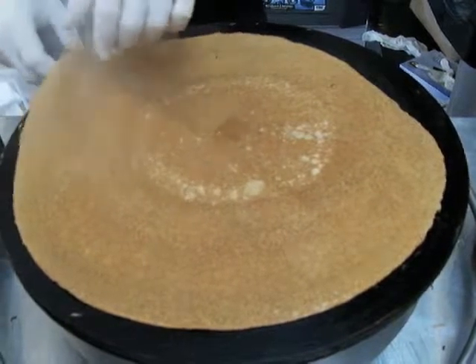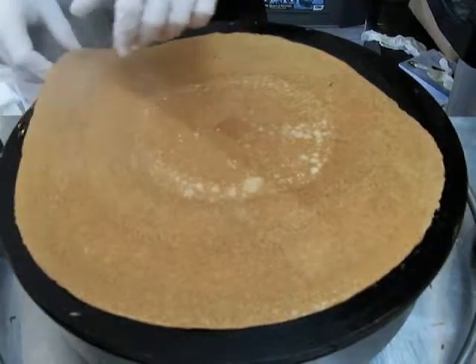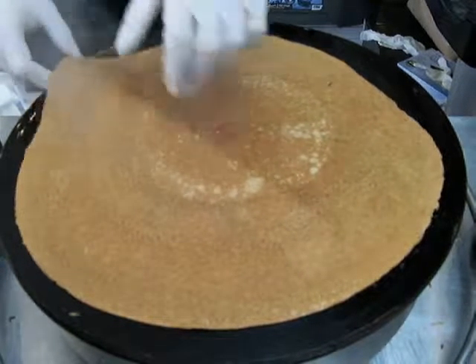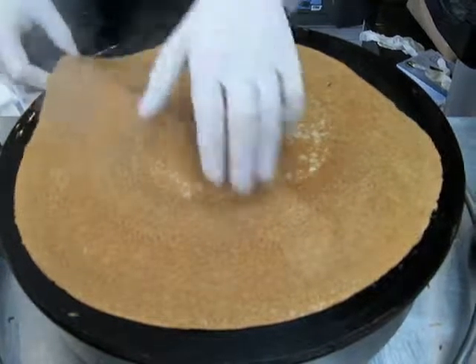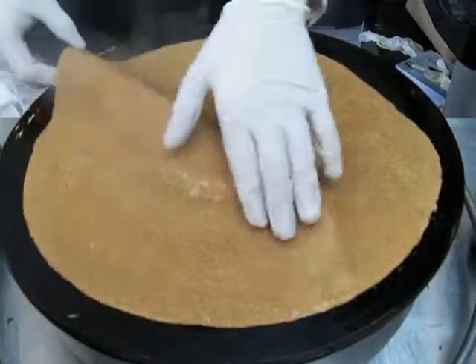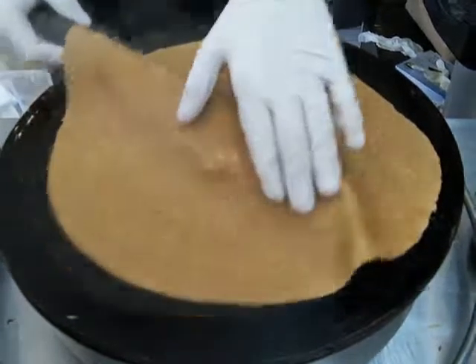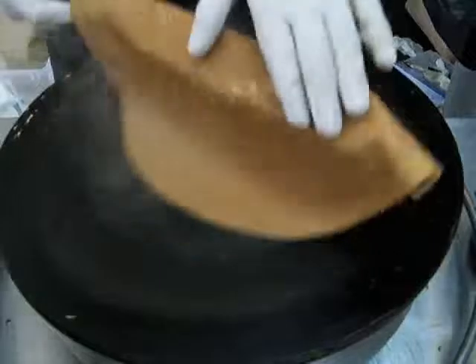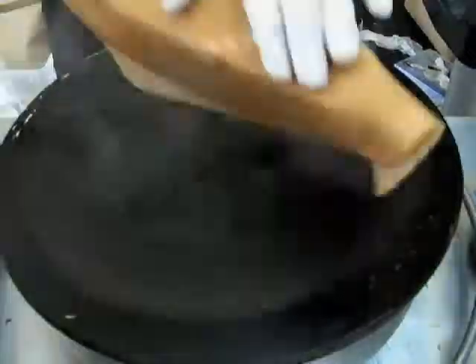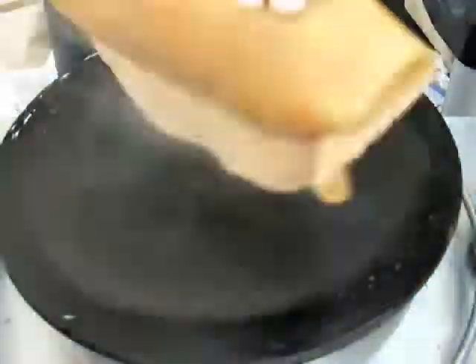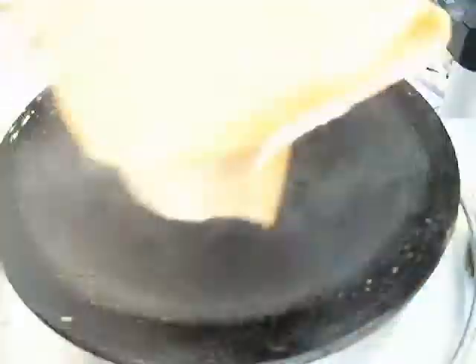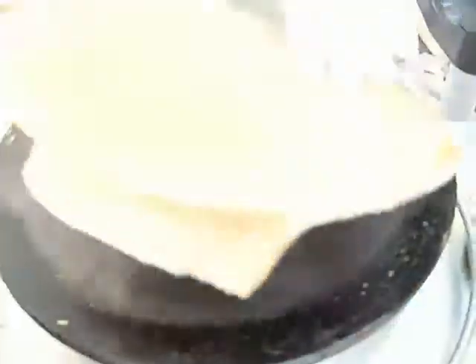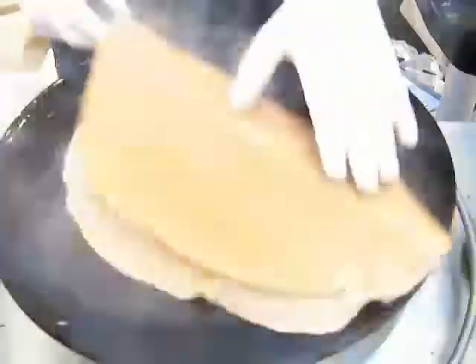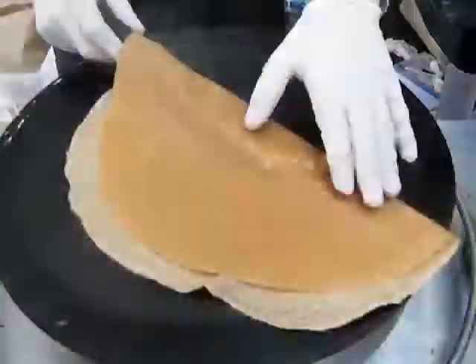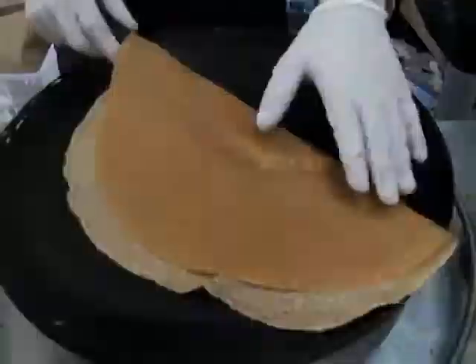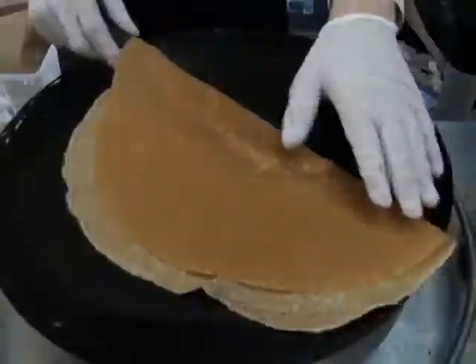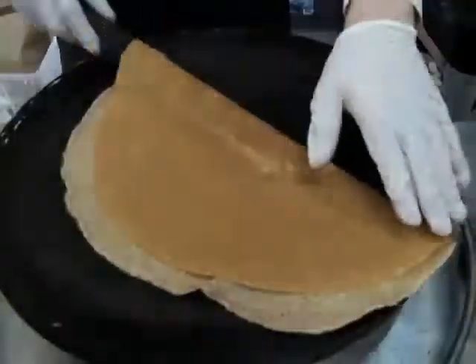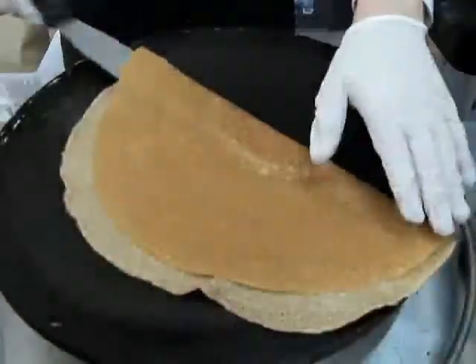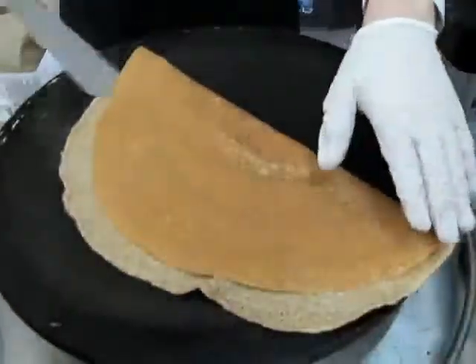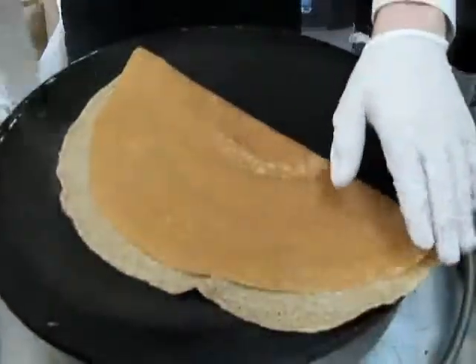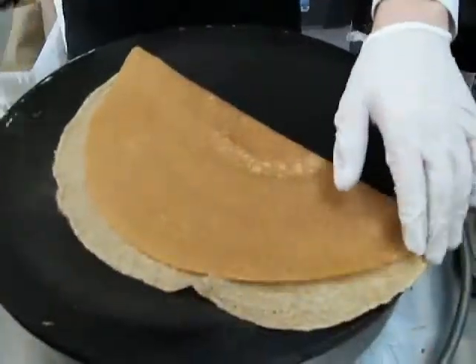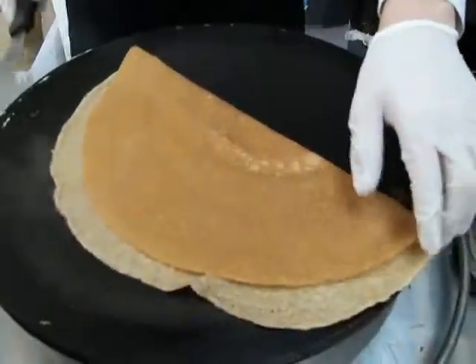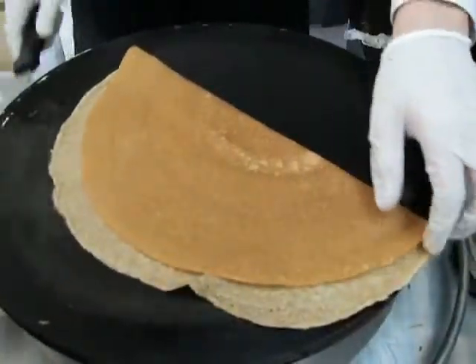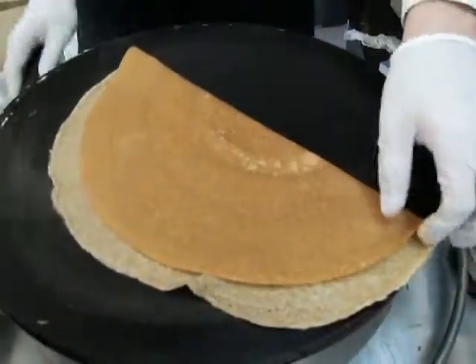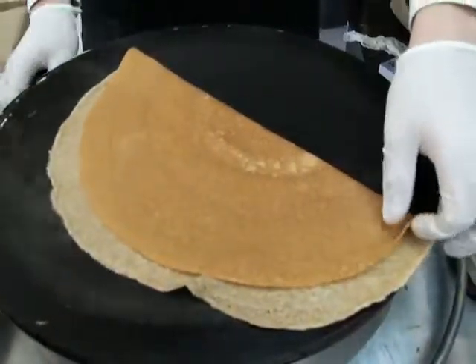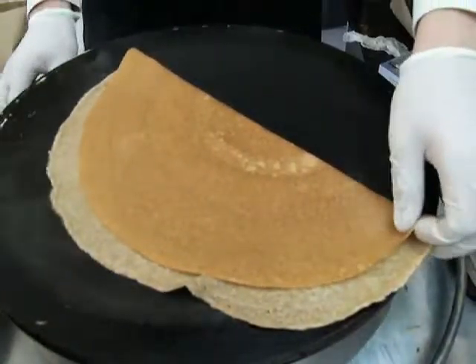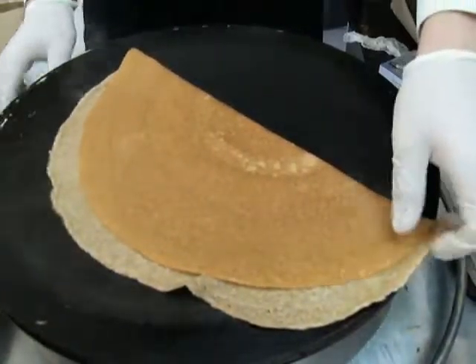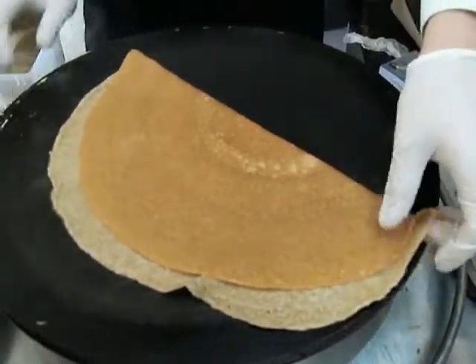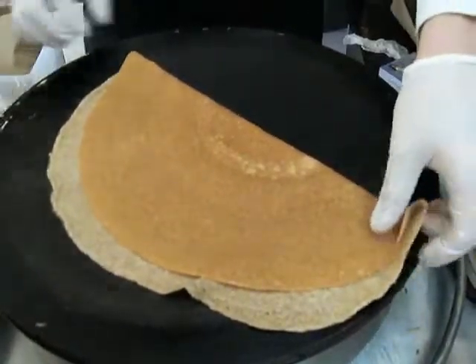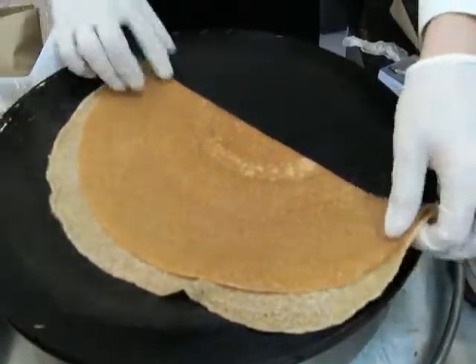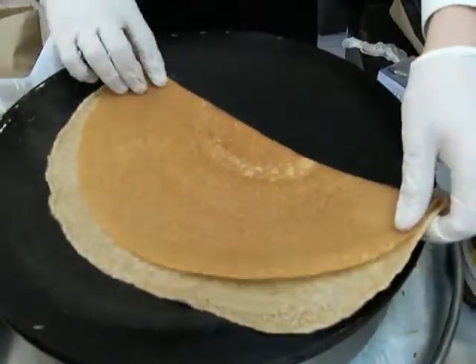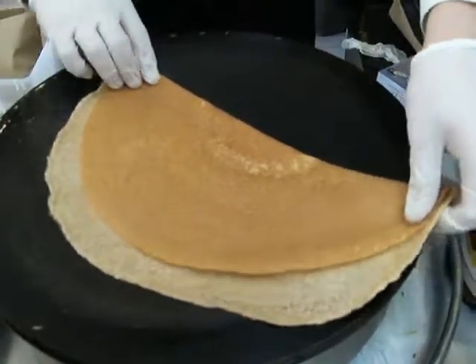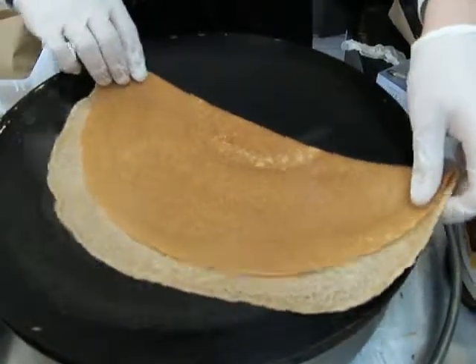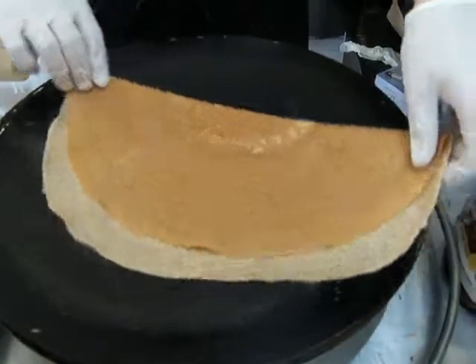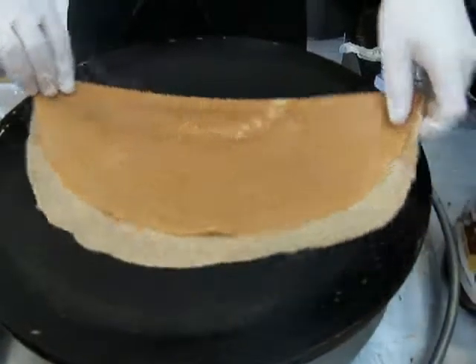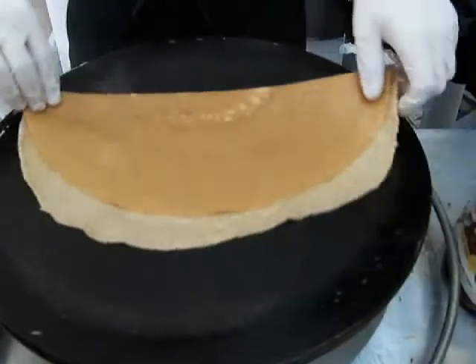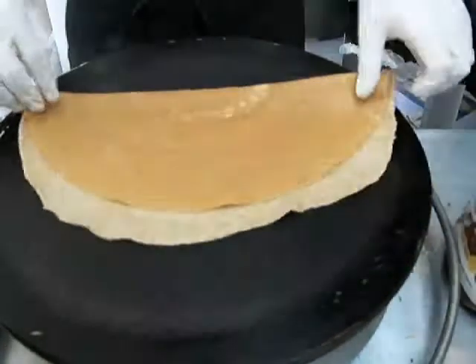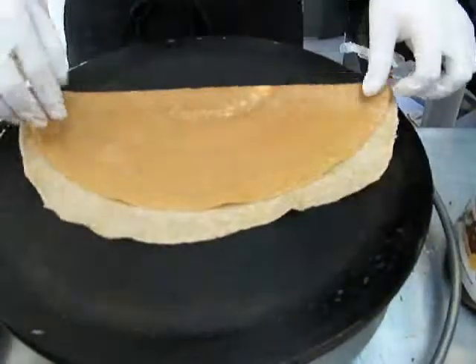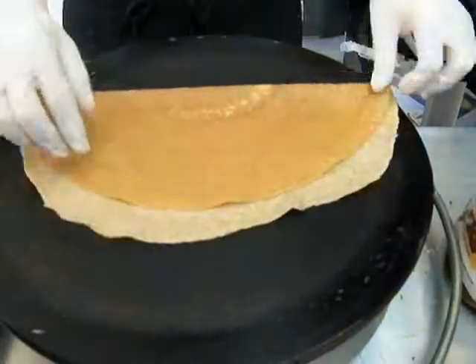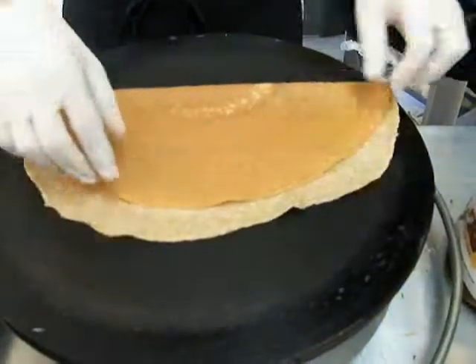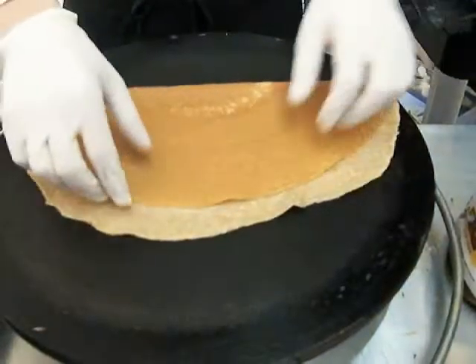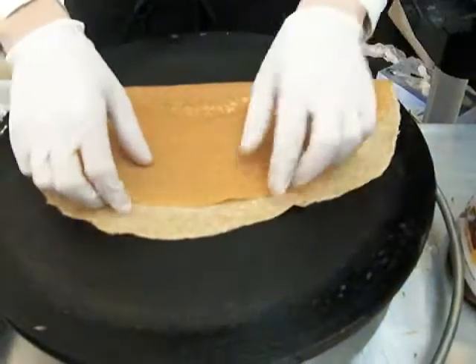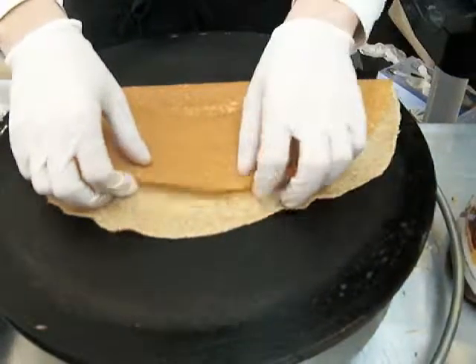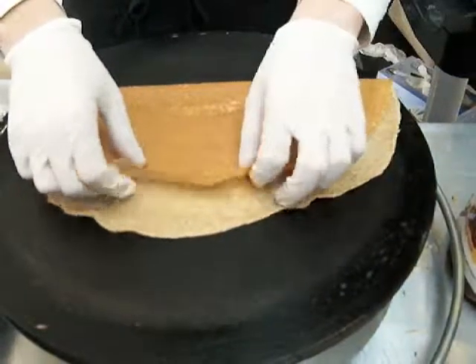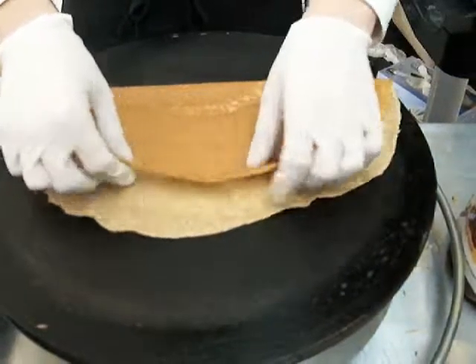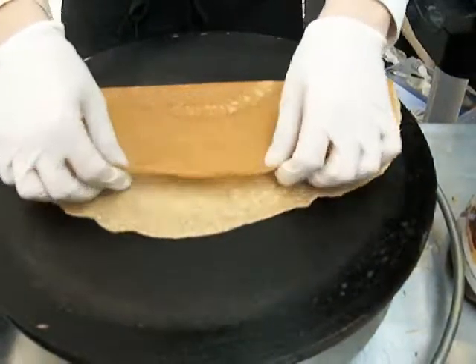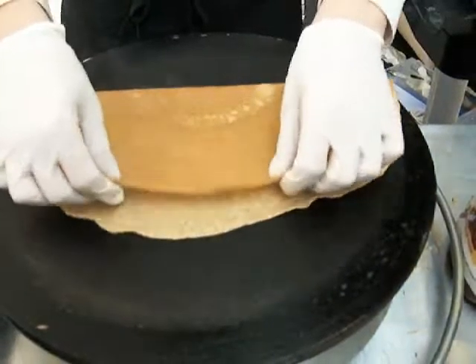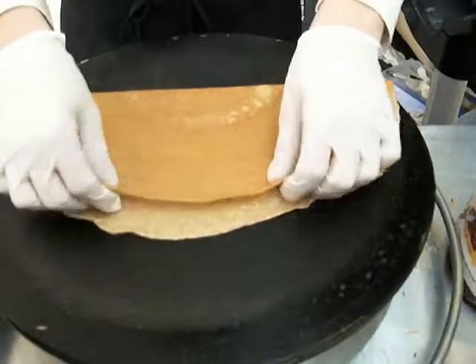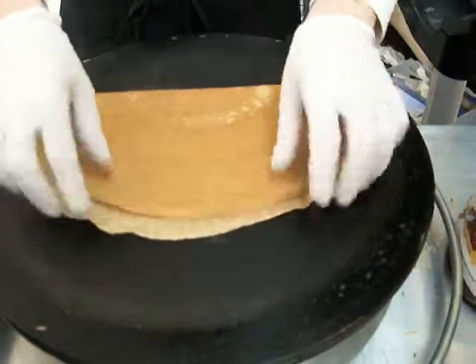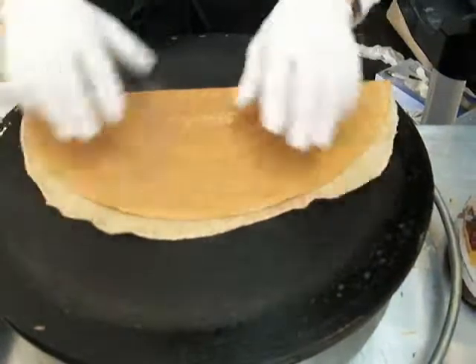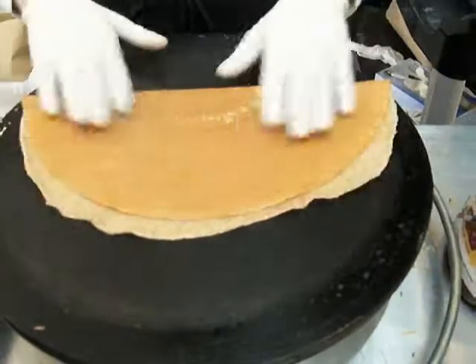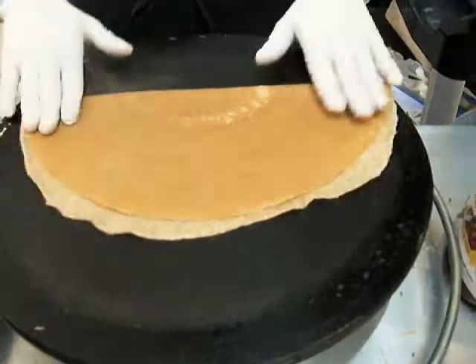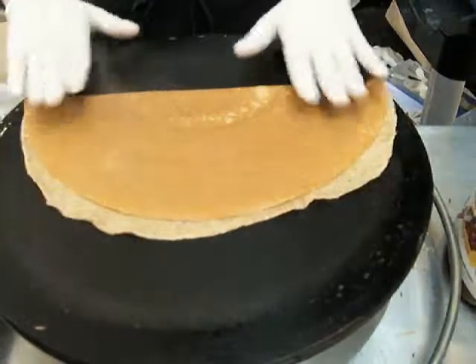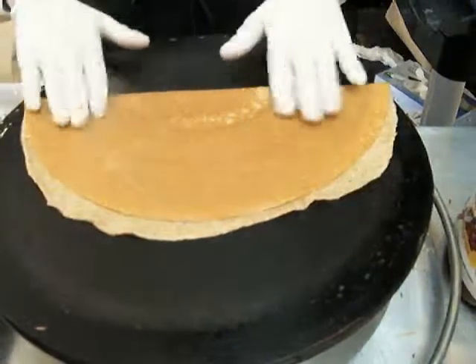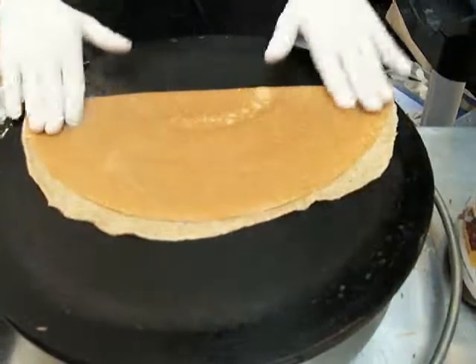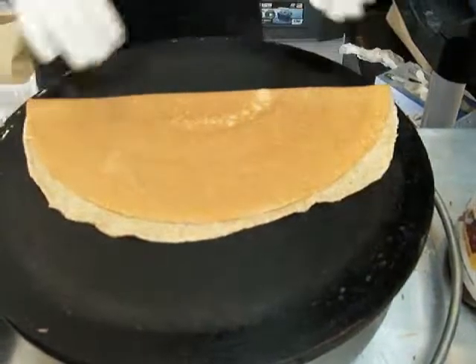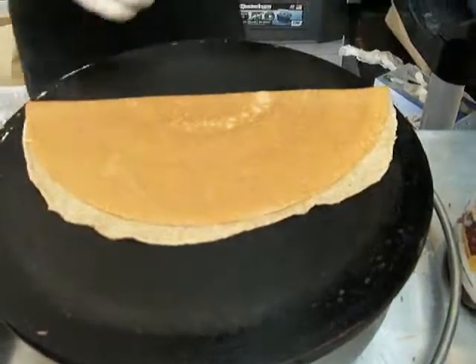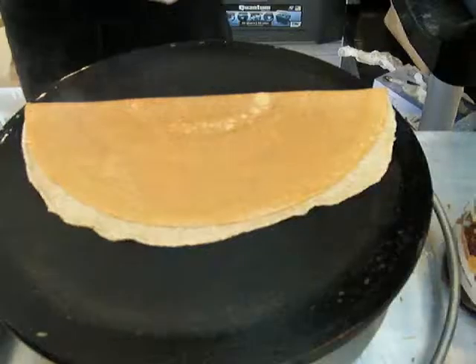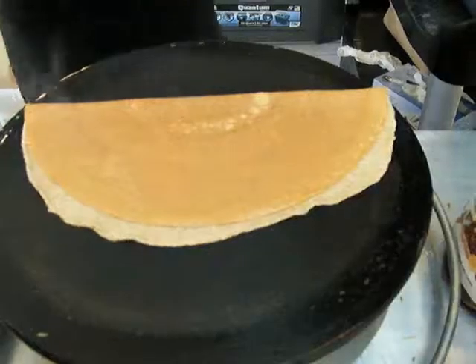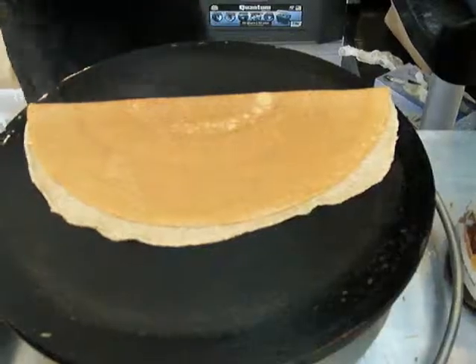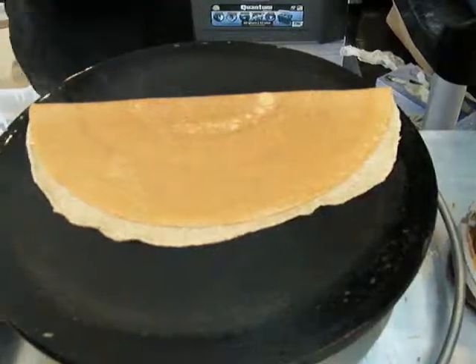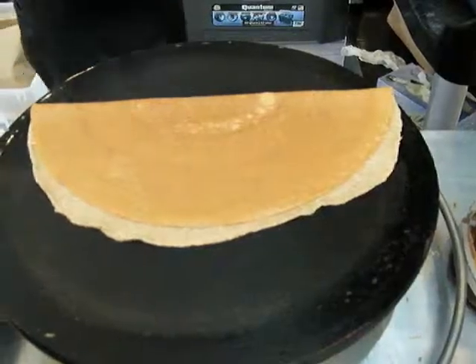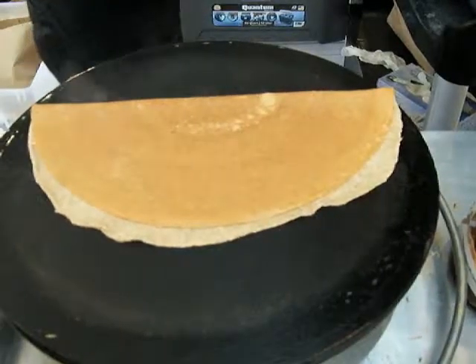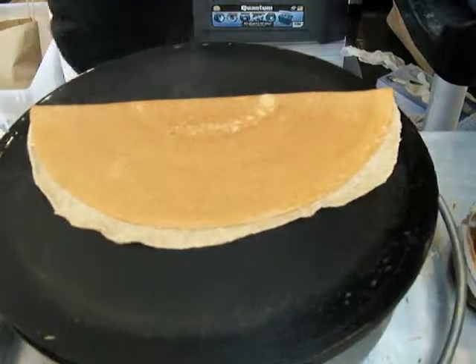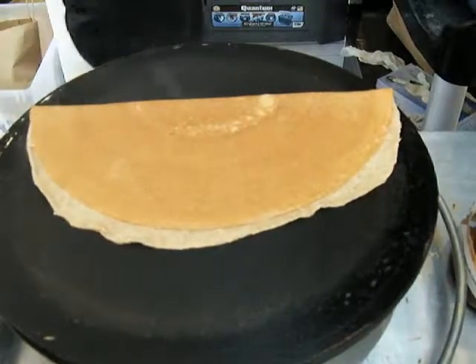So I'm going to flip it like this and put the mozzarella in there.